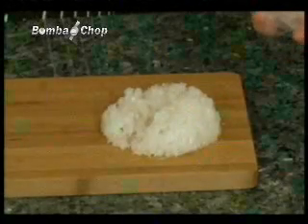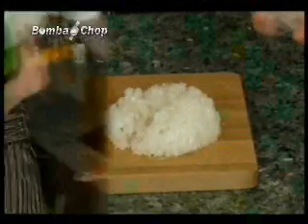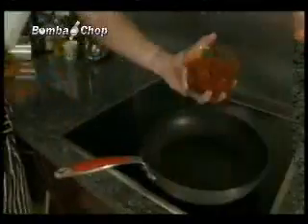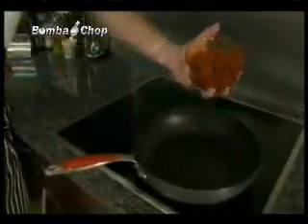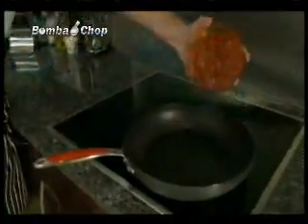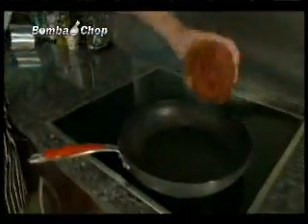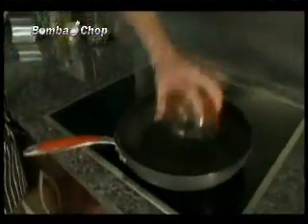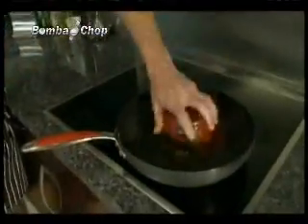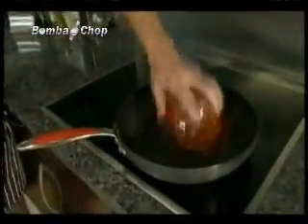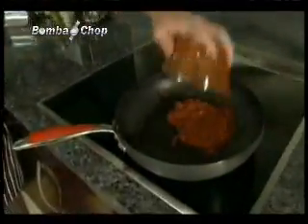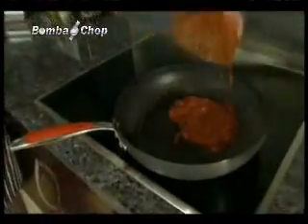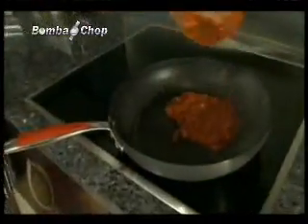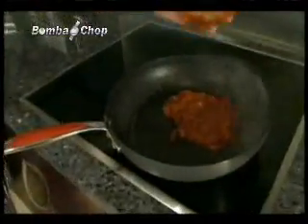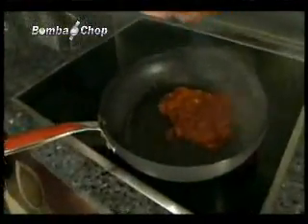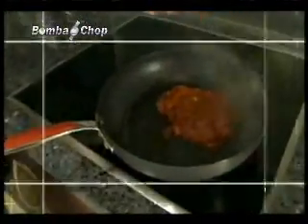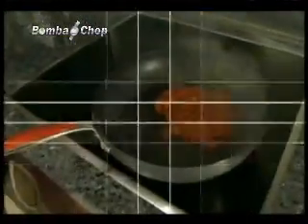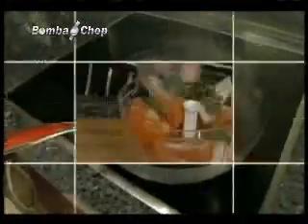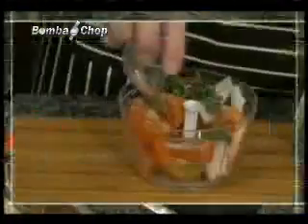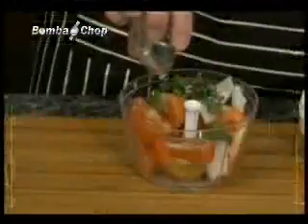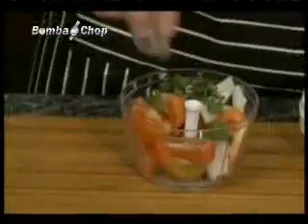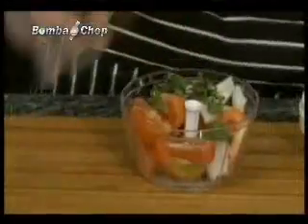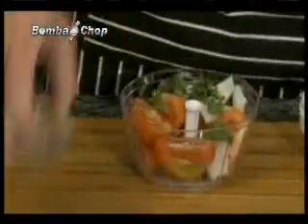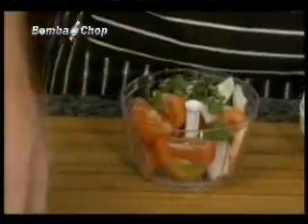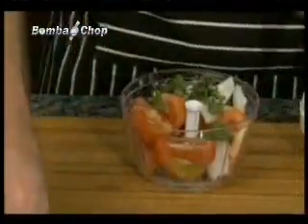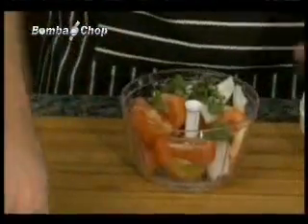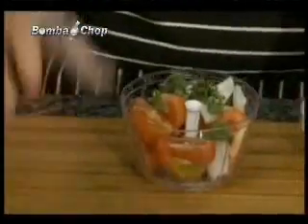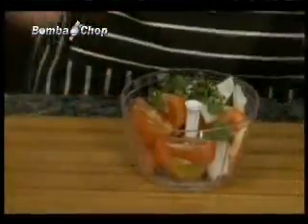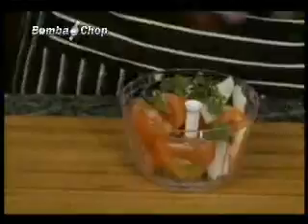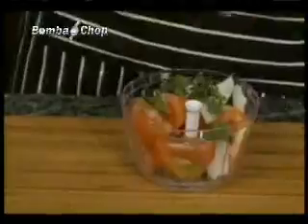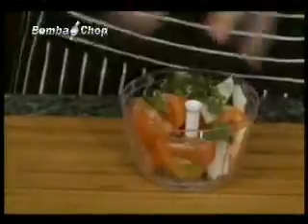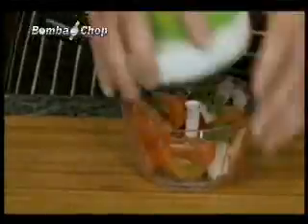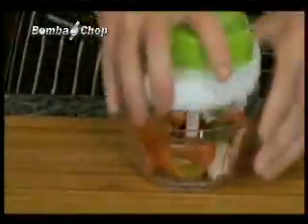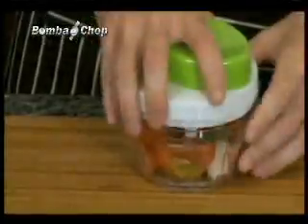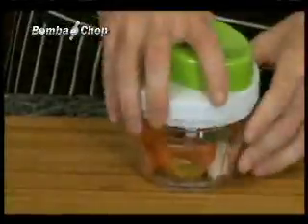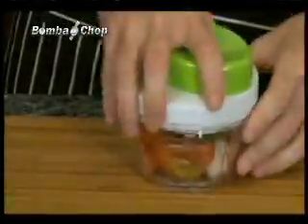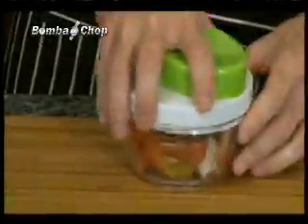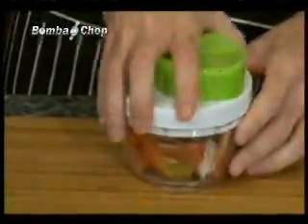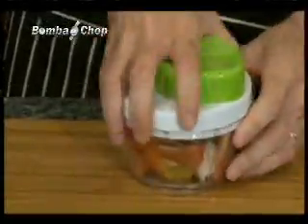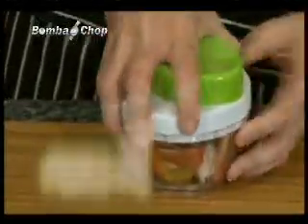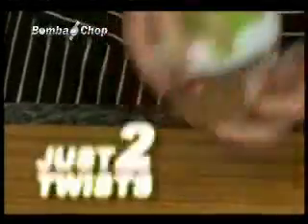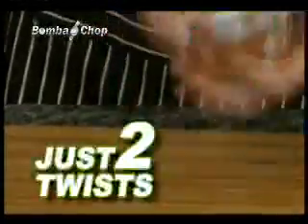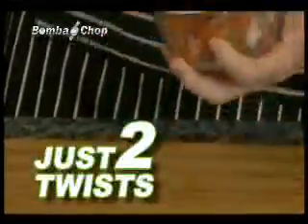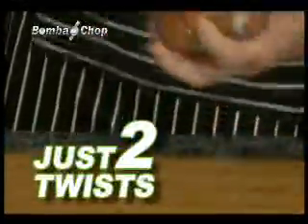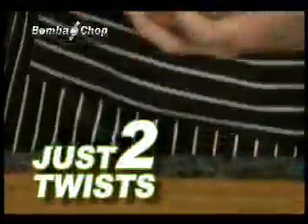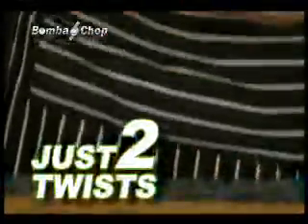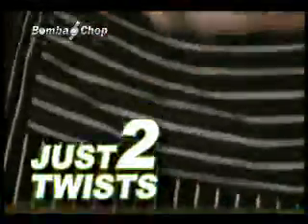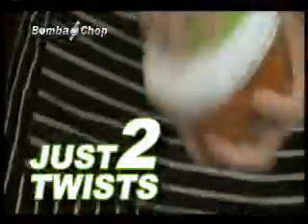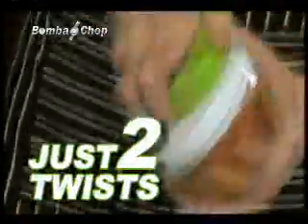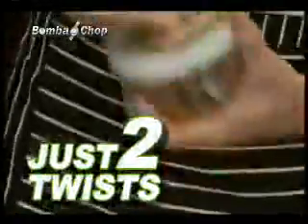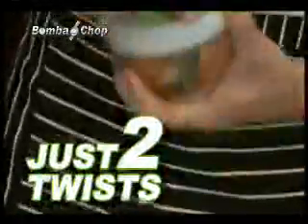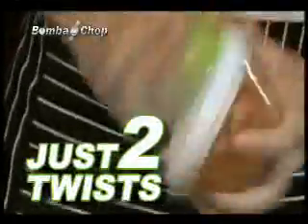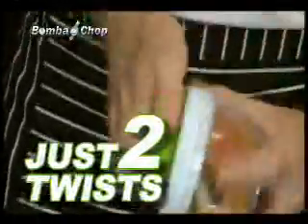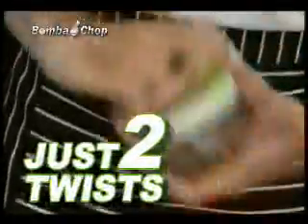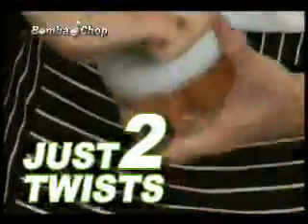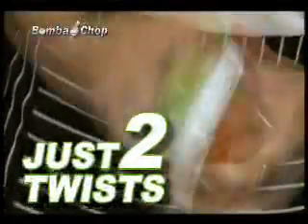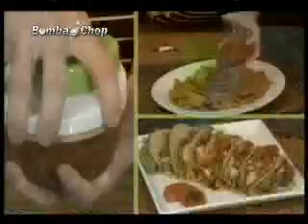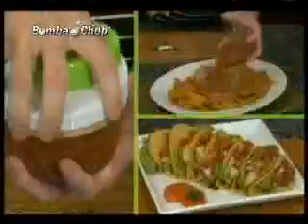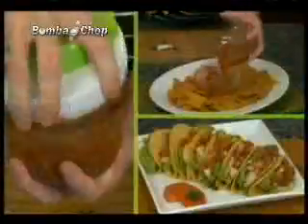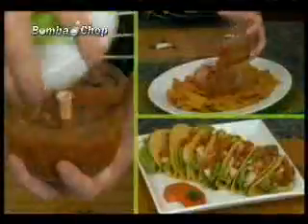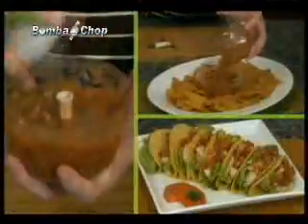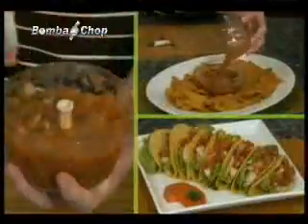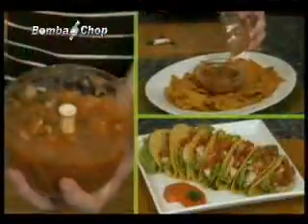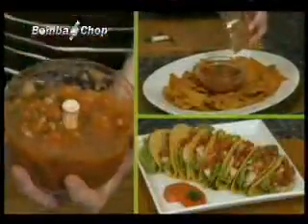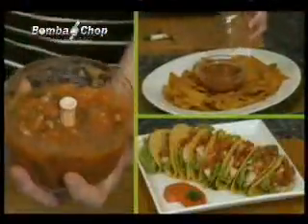Want perfect salsa fast? Just add tomatoes, lime, parsley, and salt. And two twists, and get delicious salsa with the Bomba Chop. So easy.